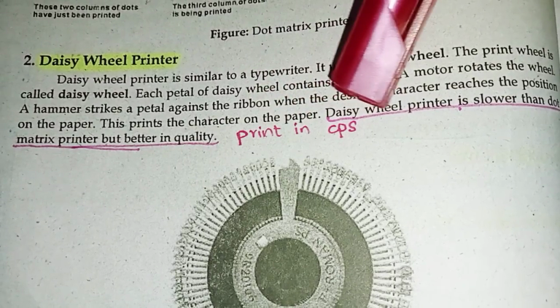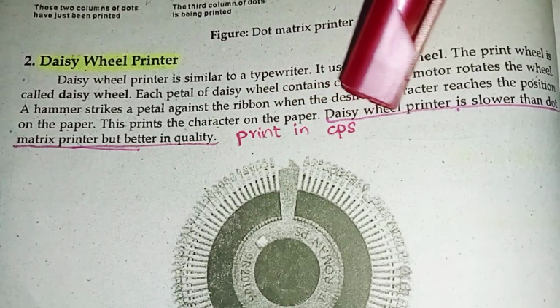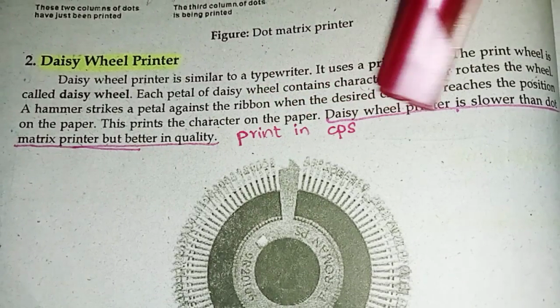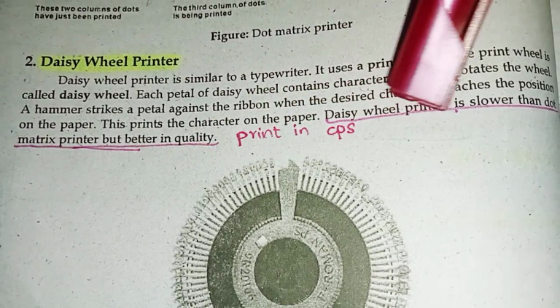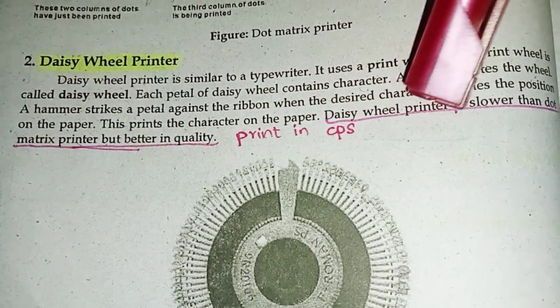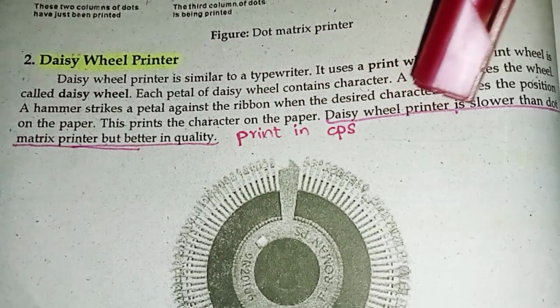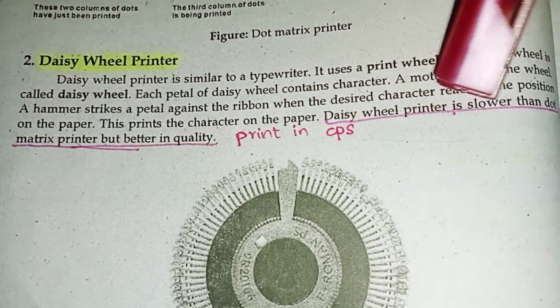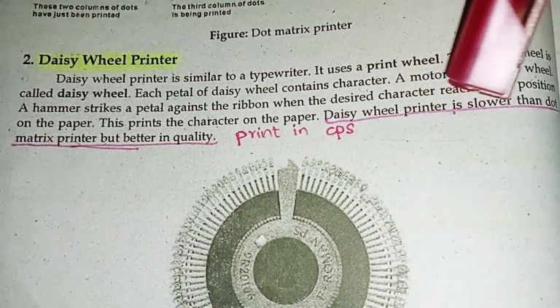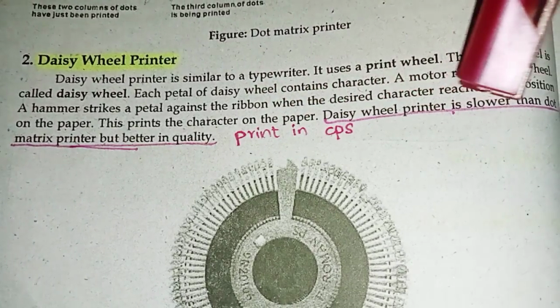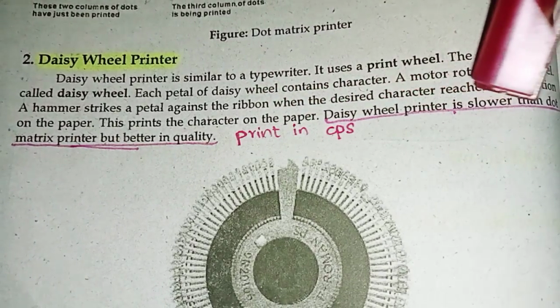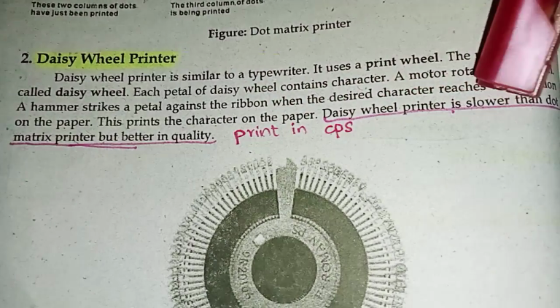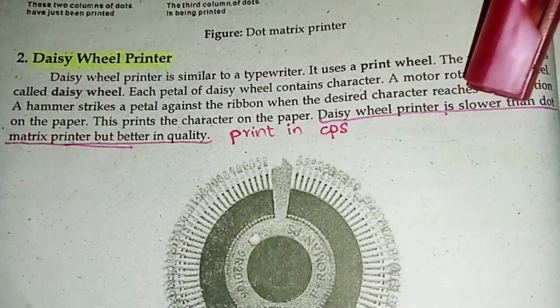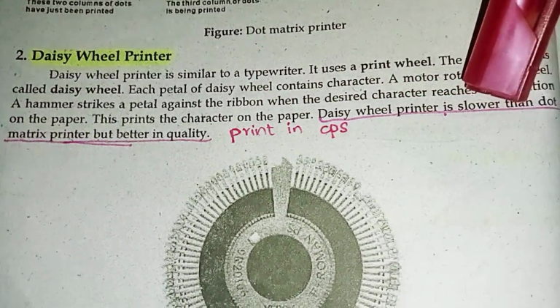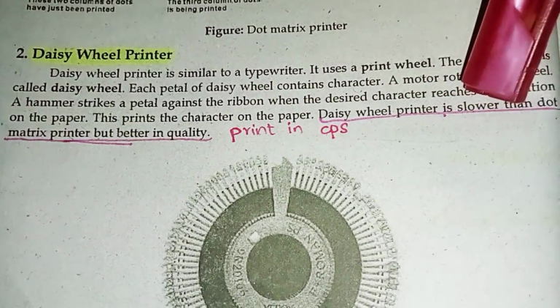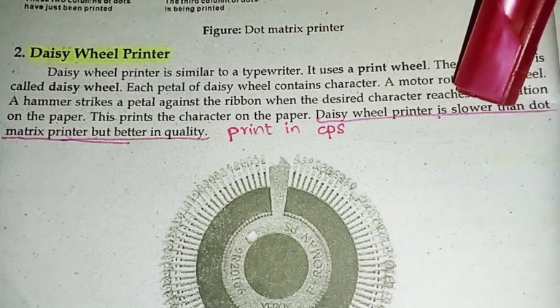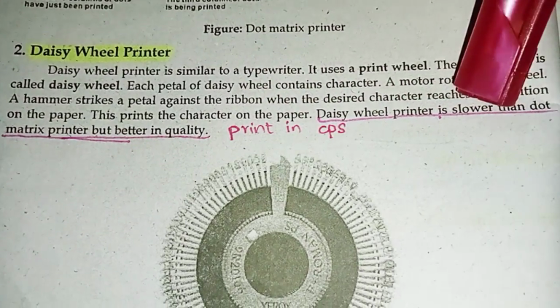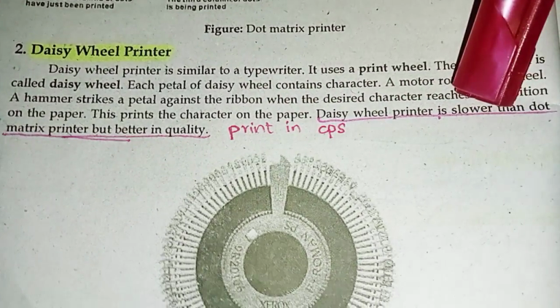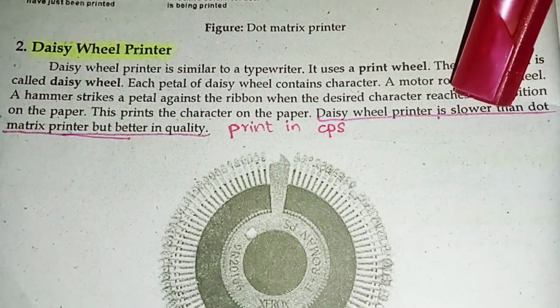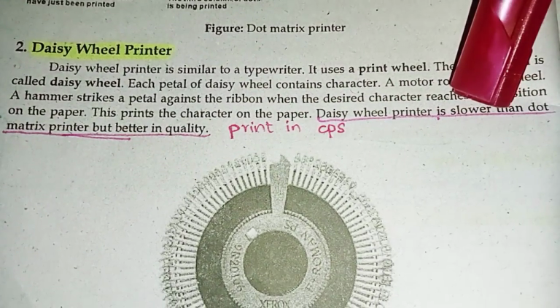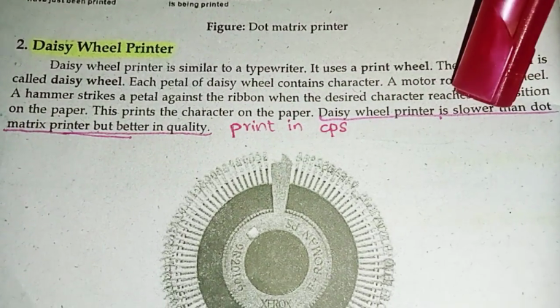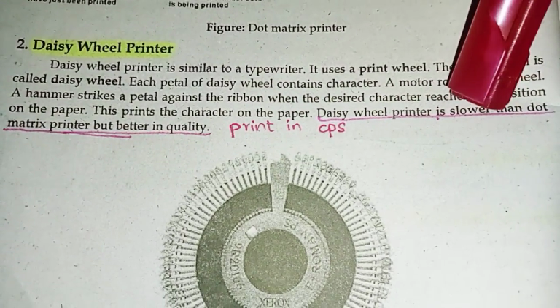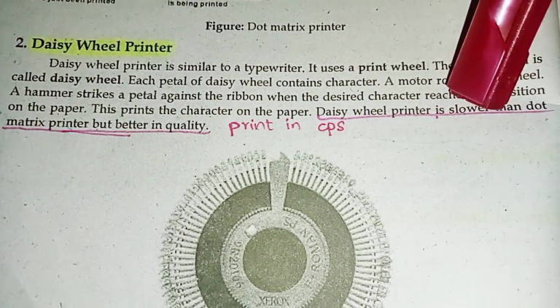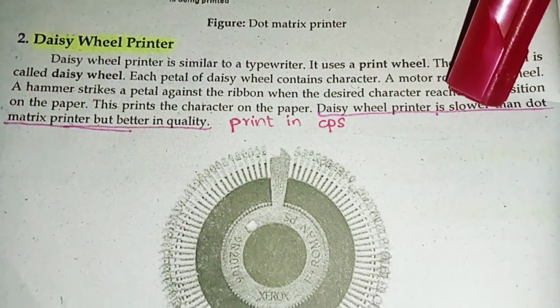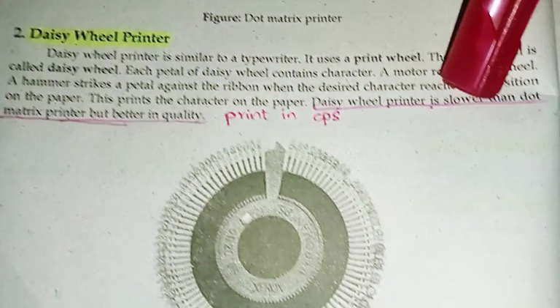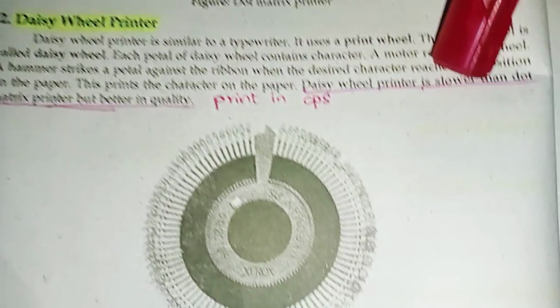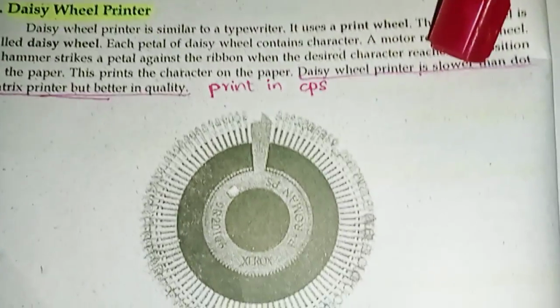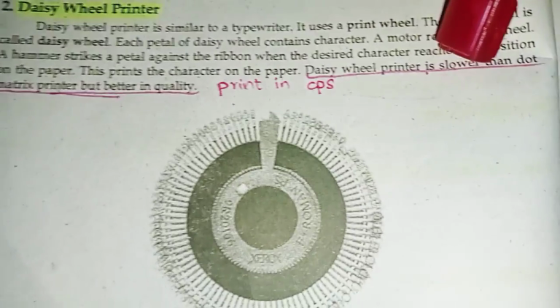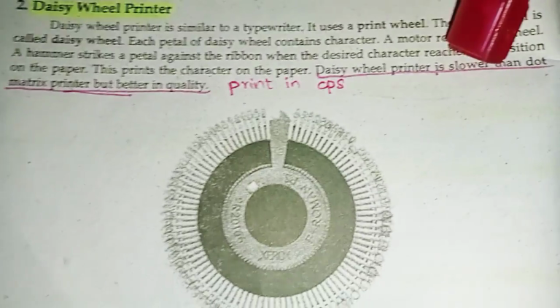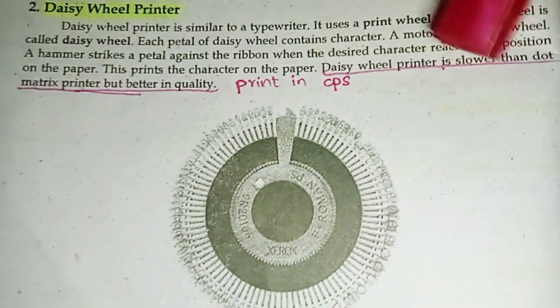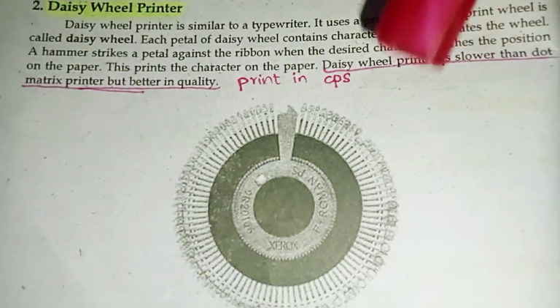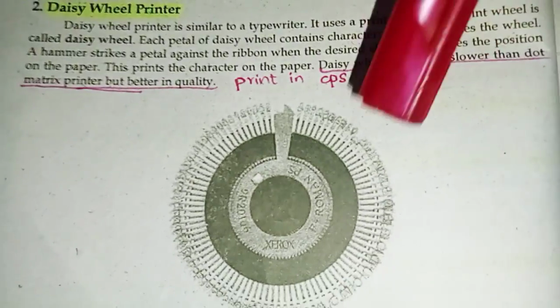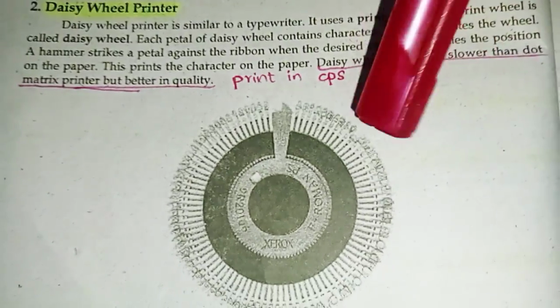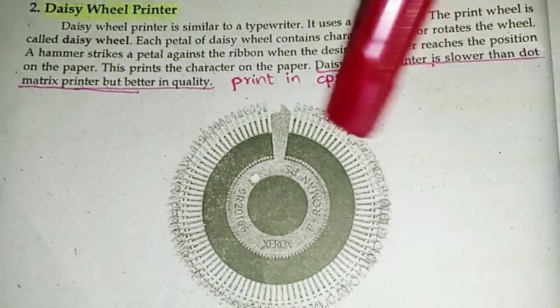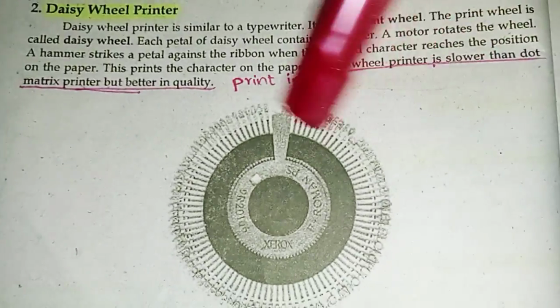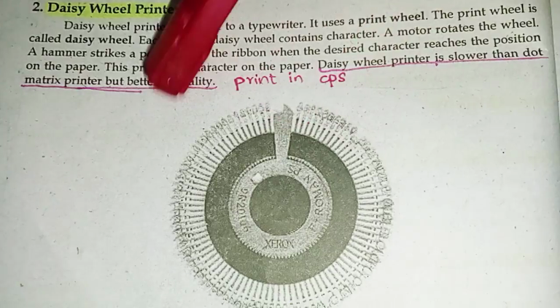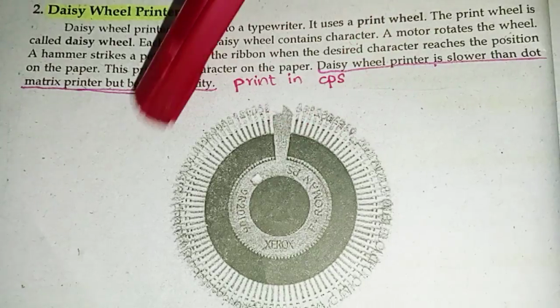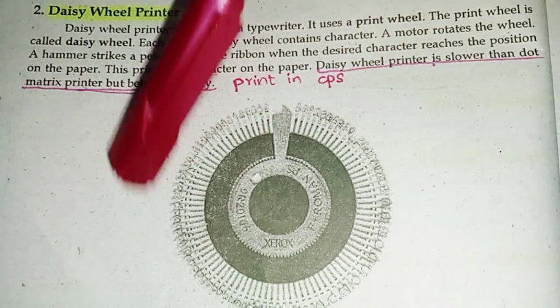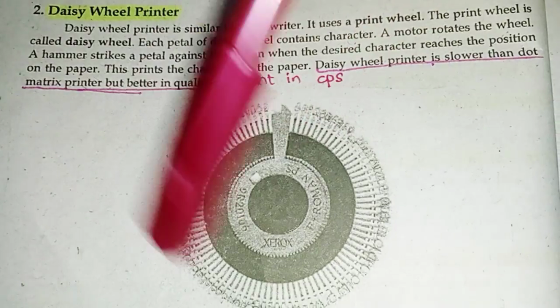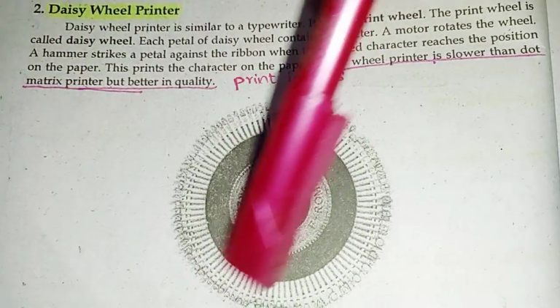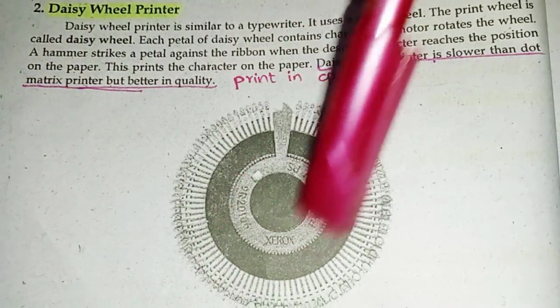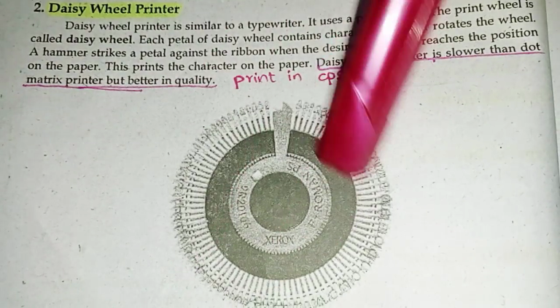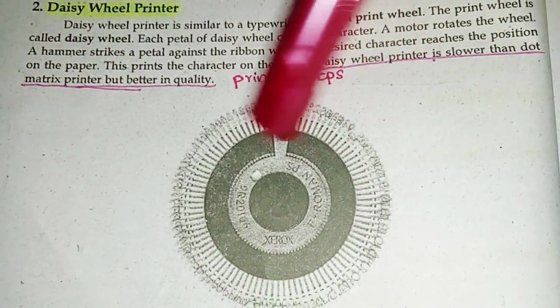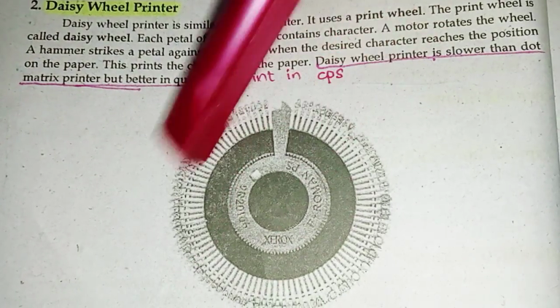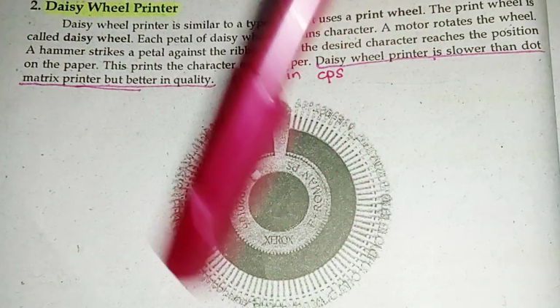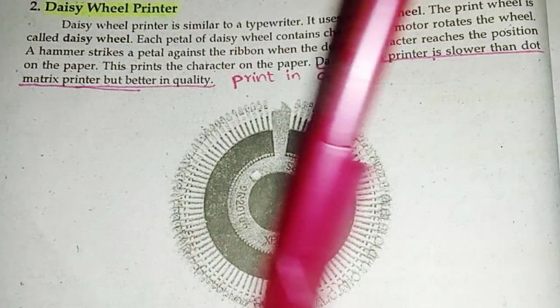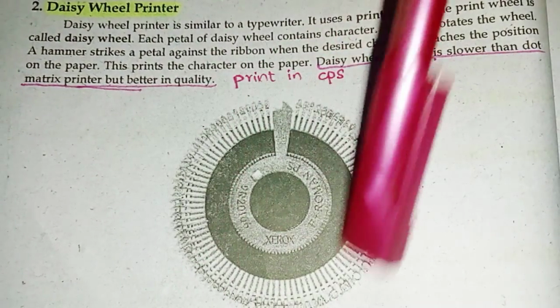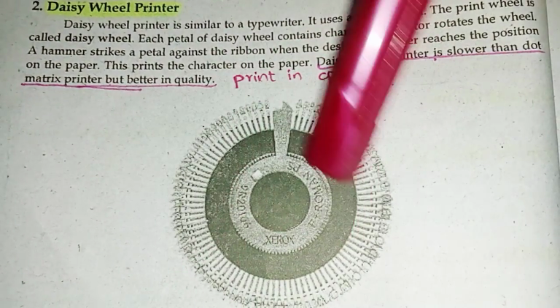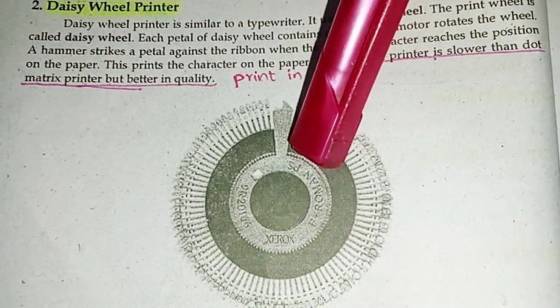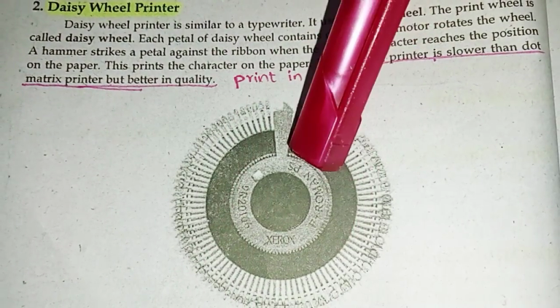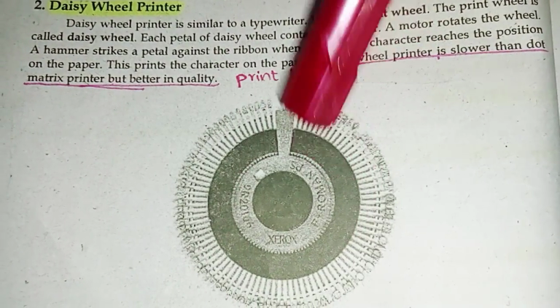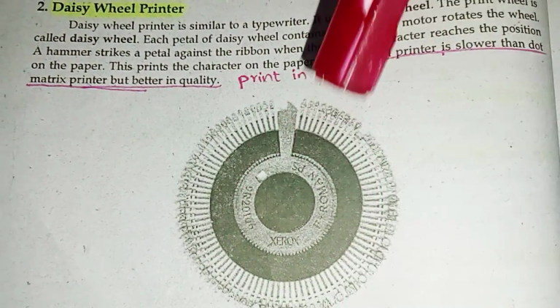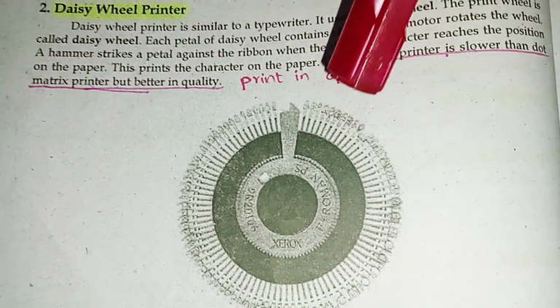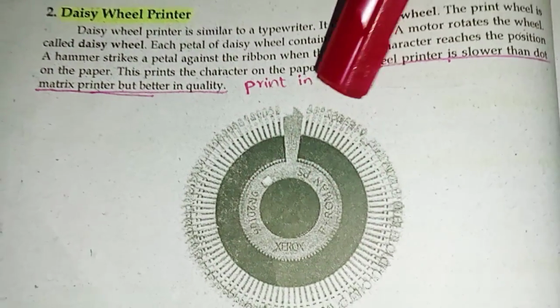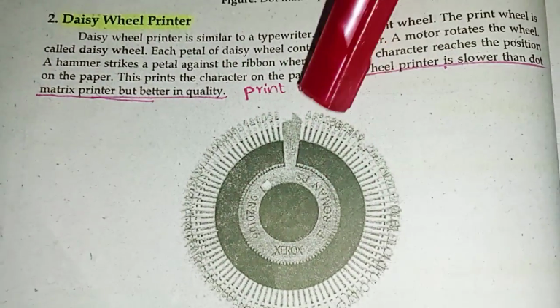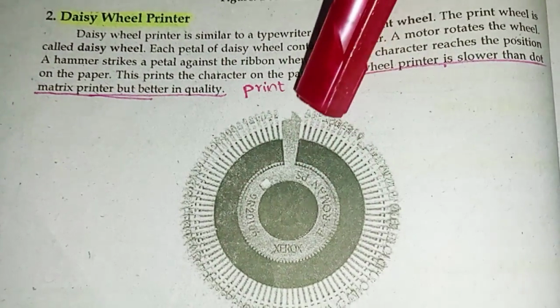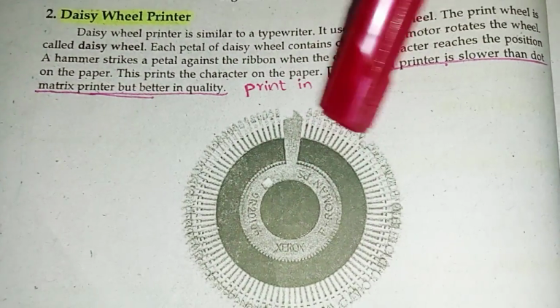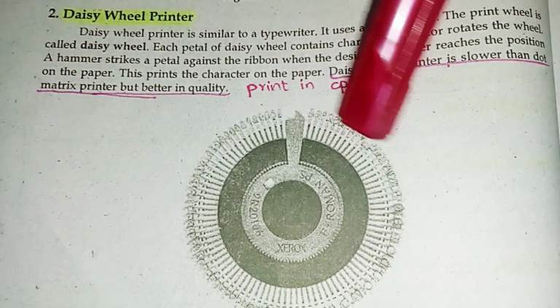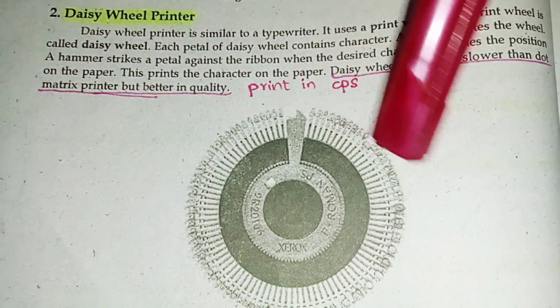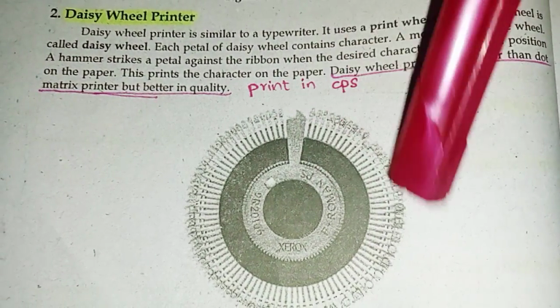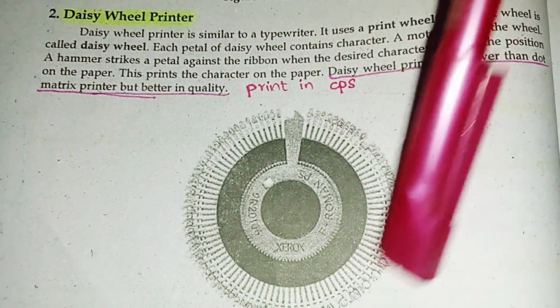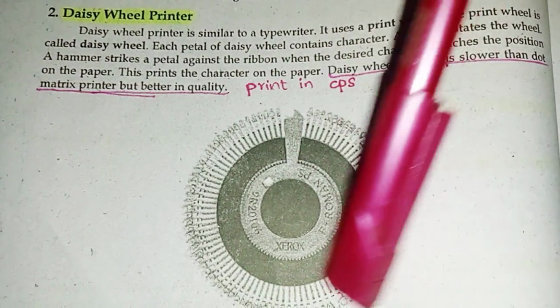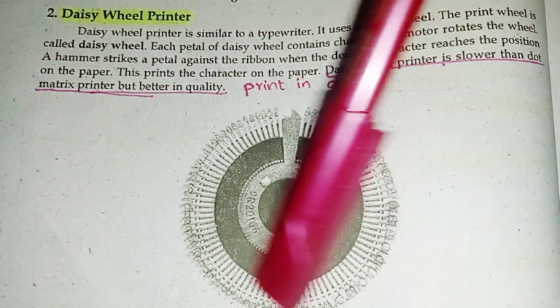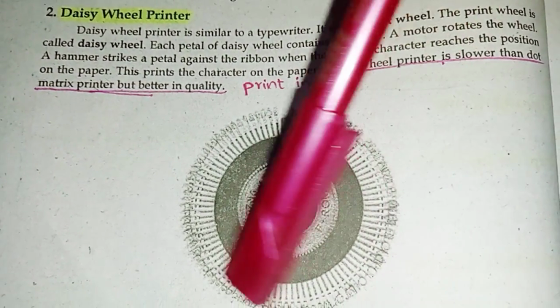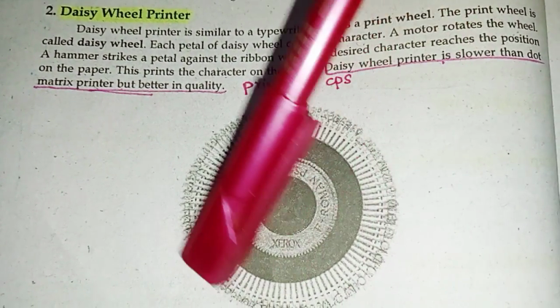Daisy wheel printer is slower than dot matrix printer. This is how the daisy wheel looks like. These are the petals.